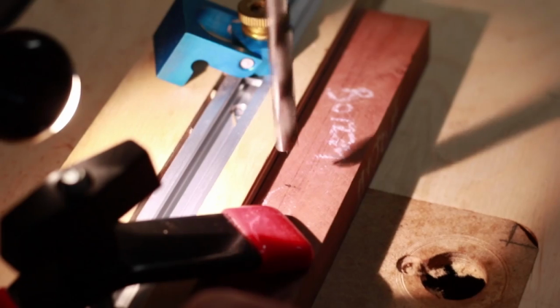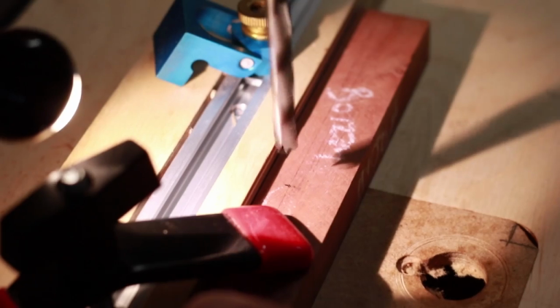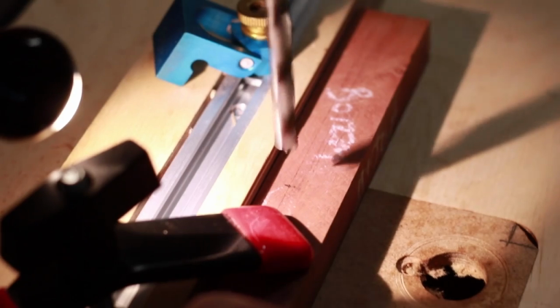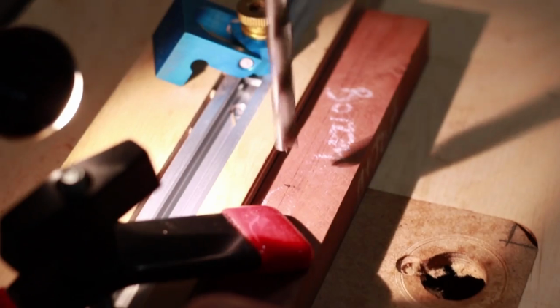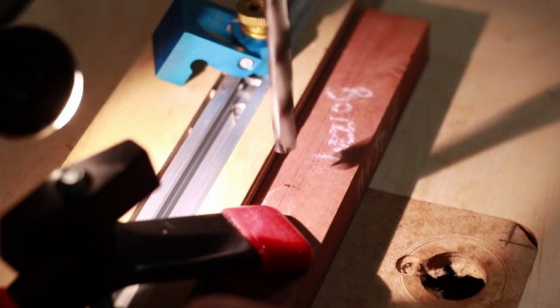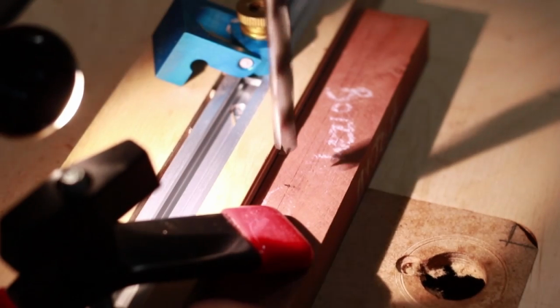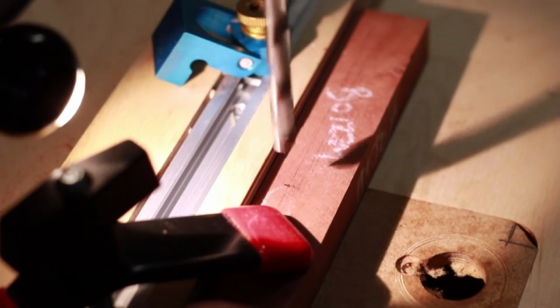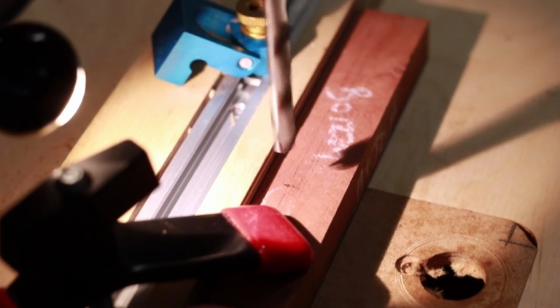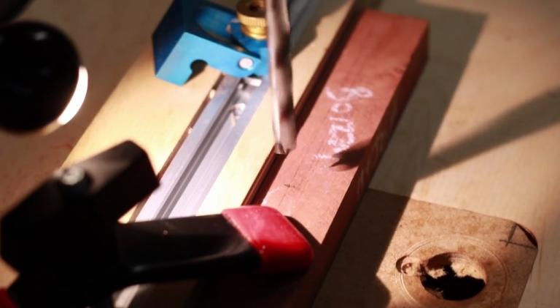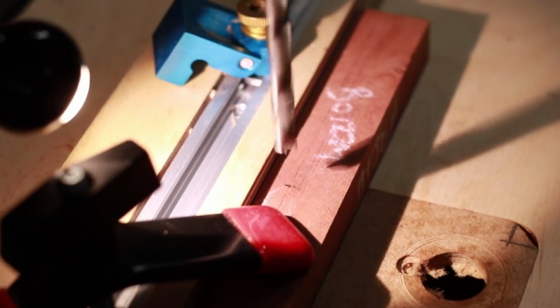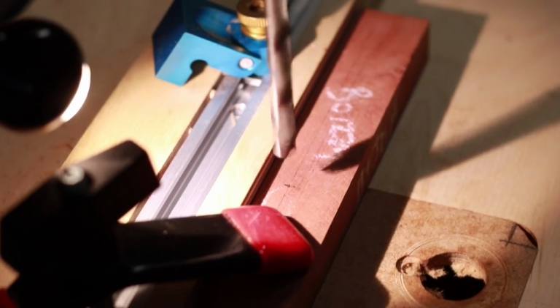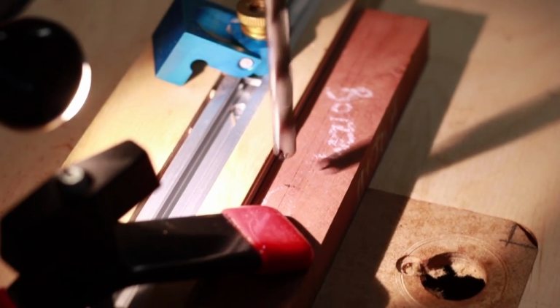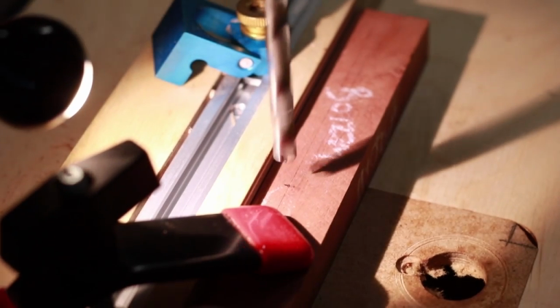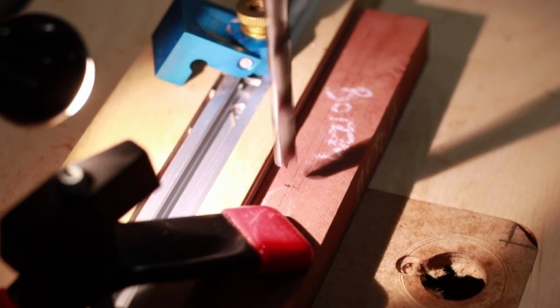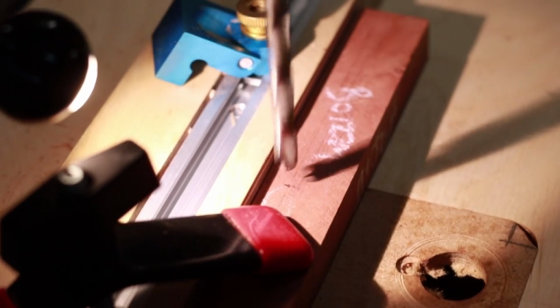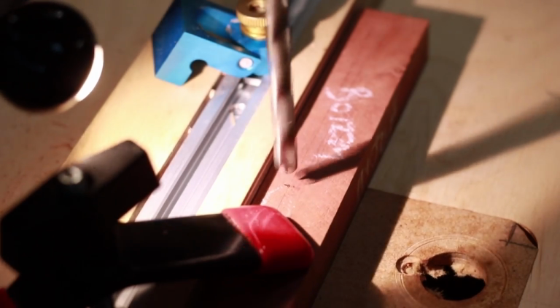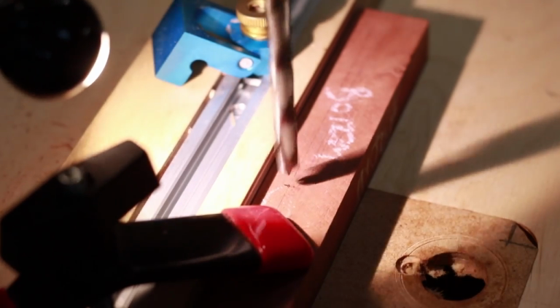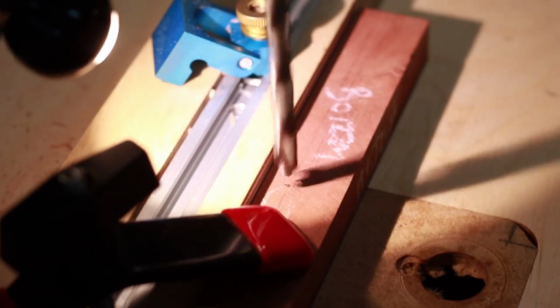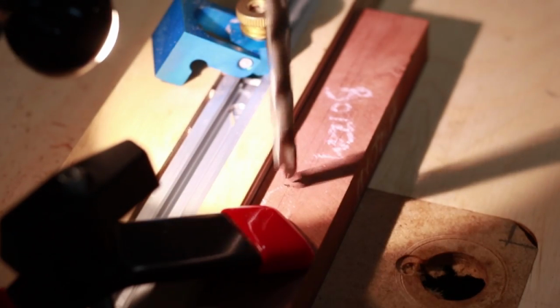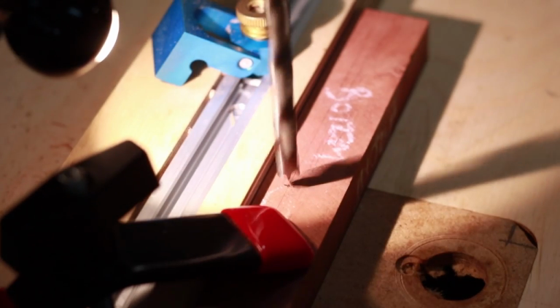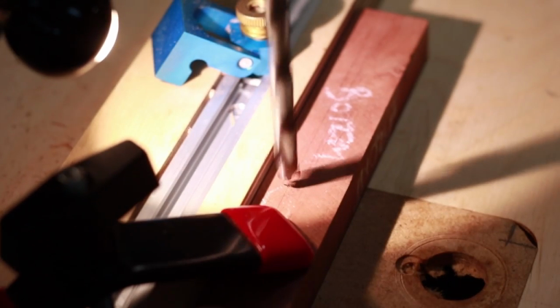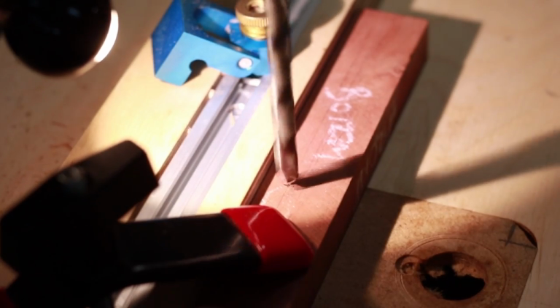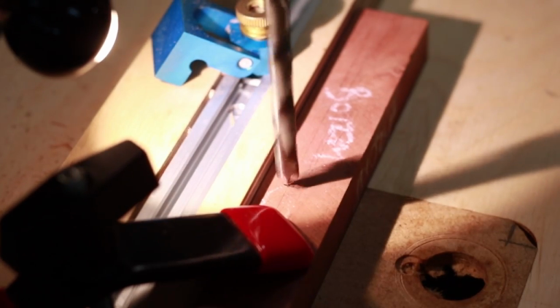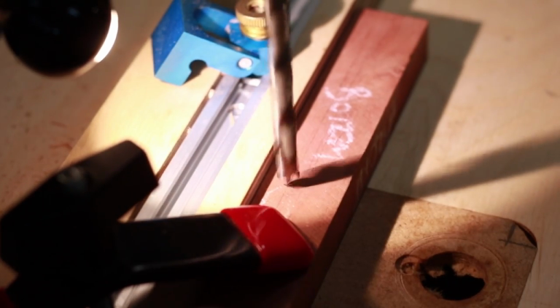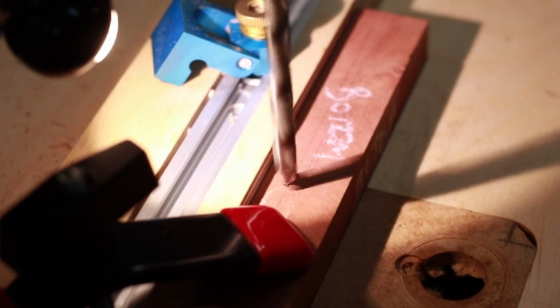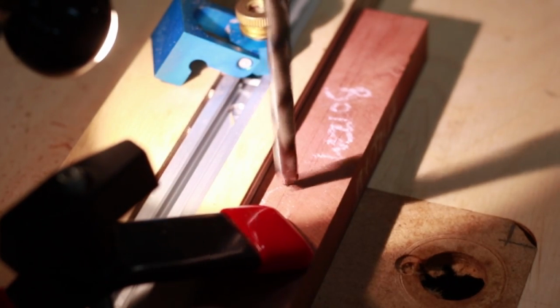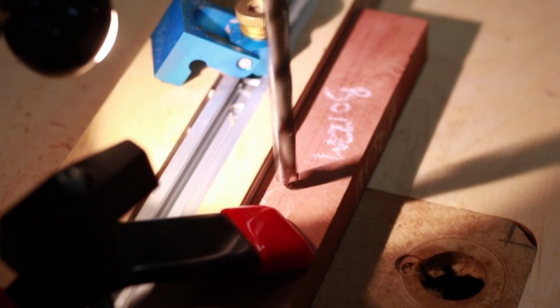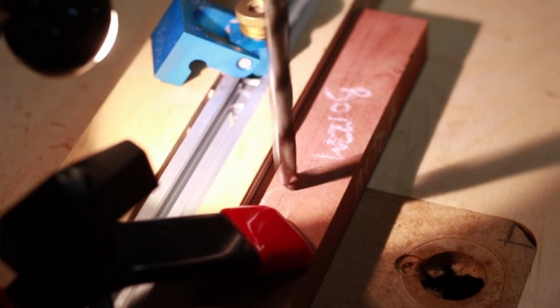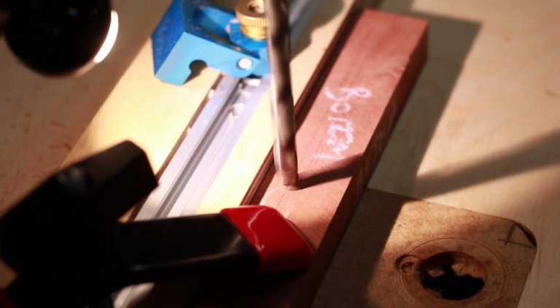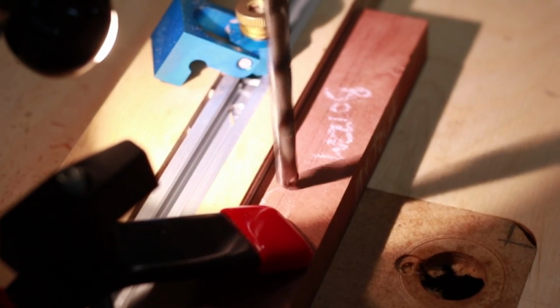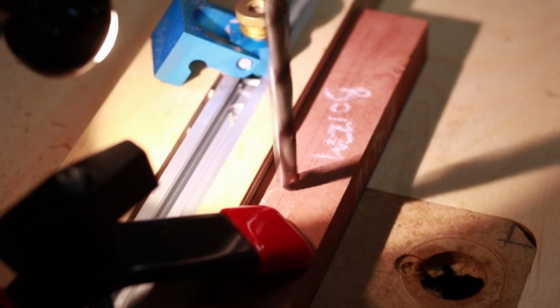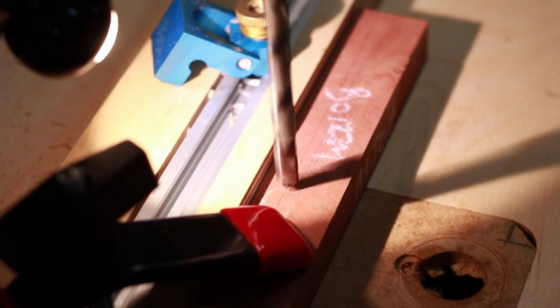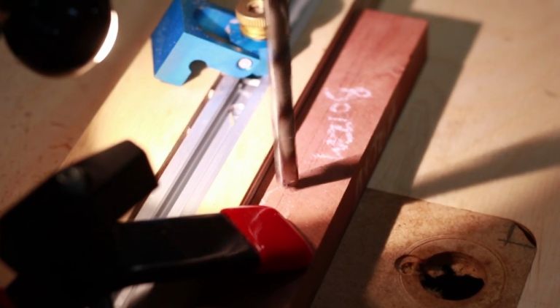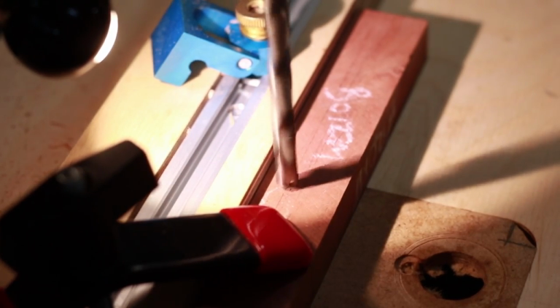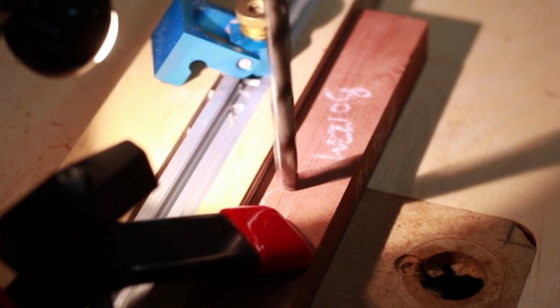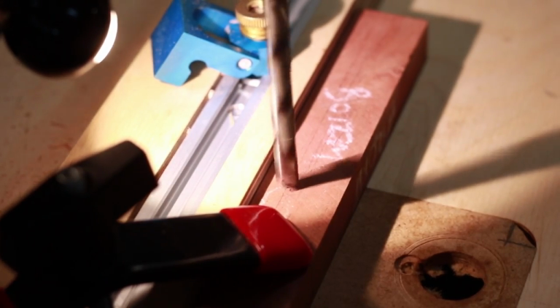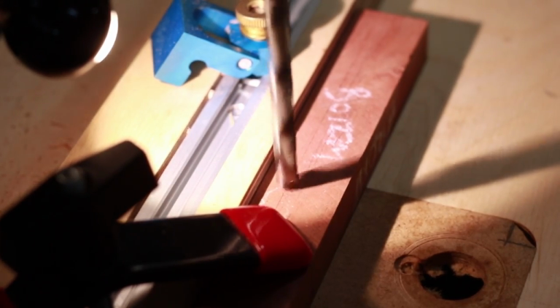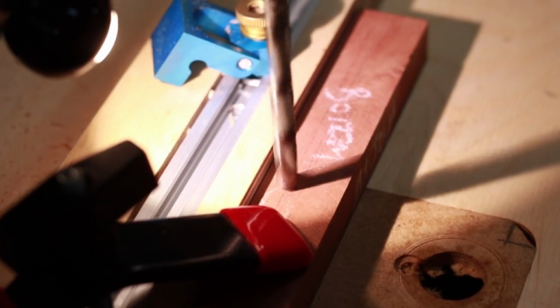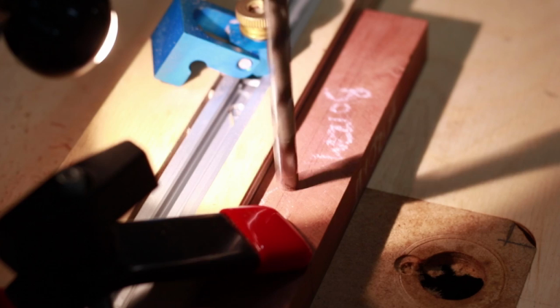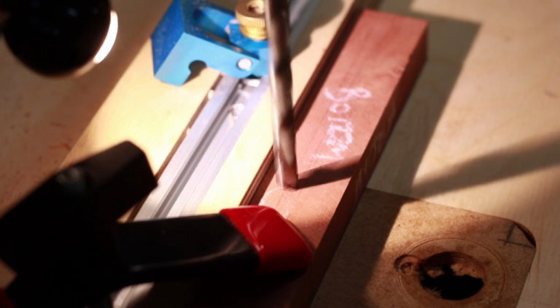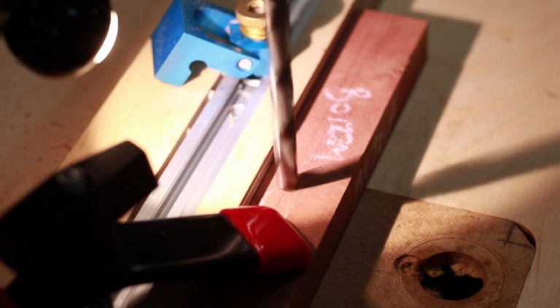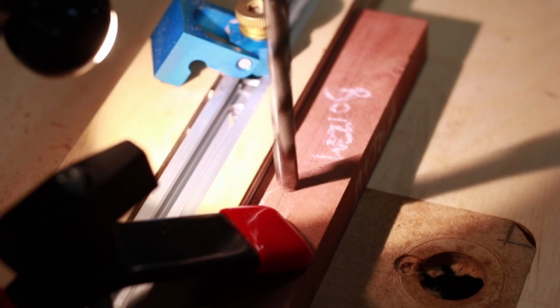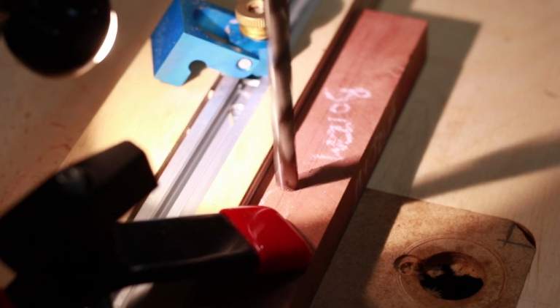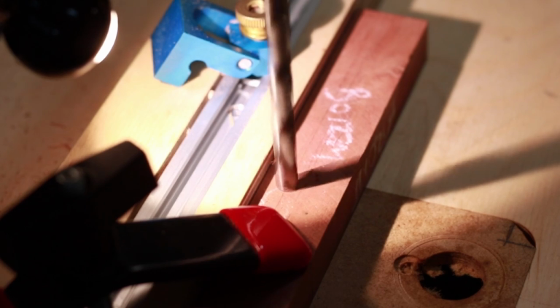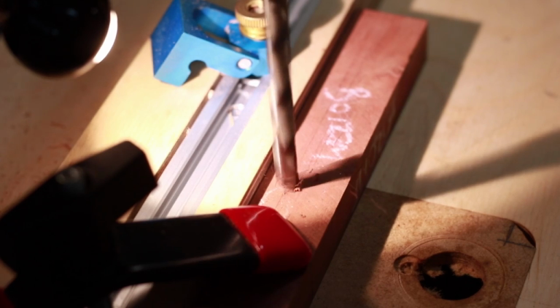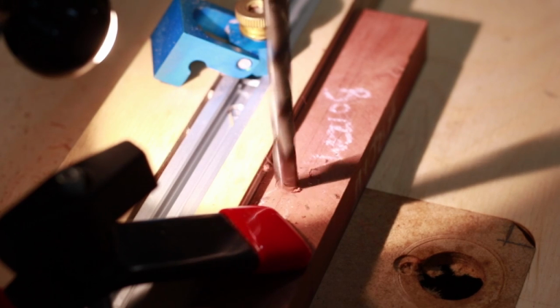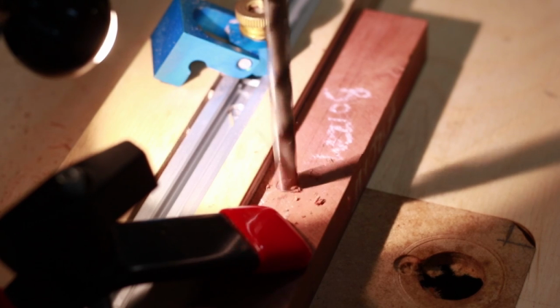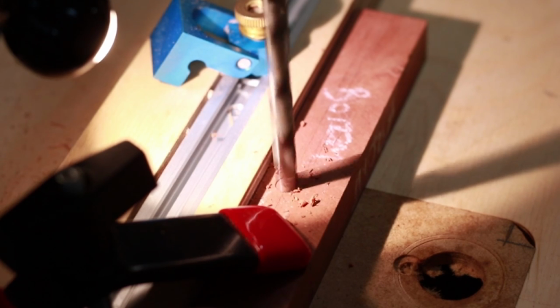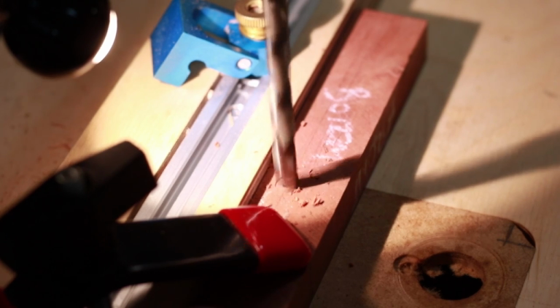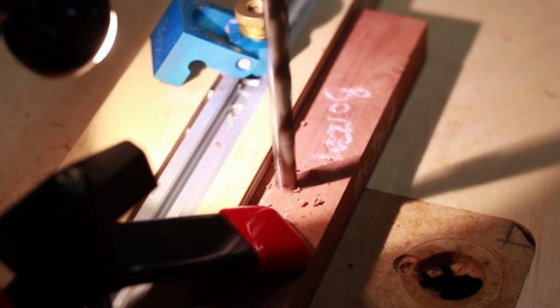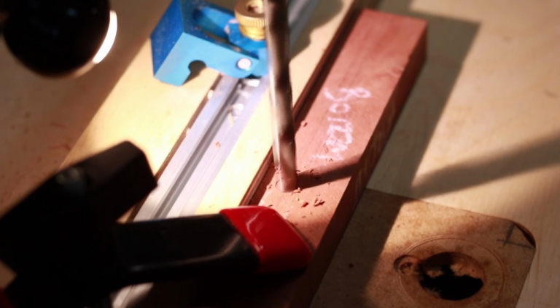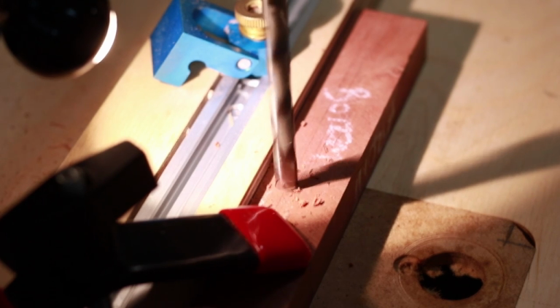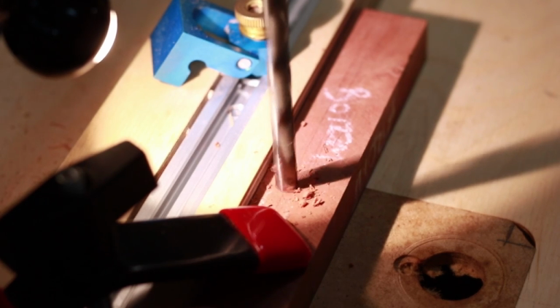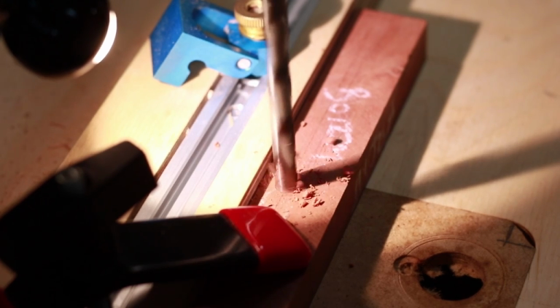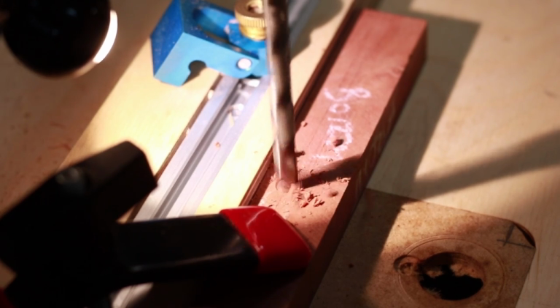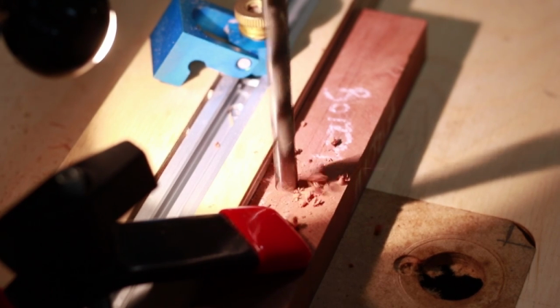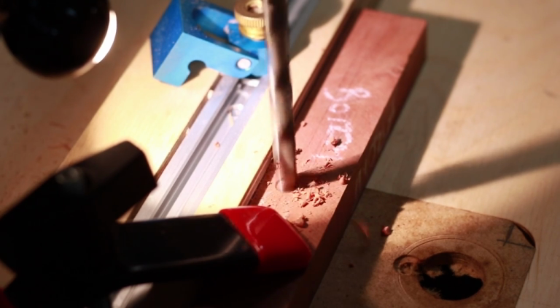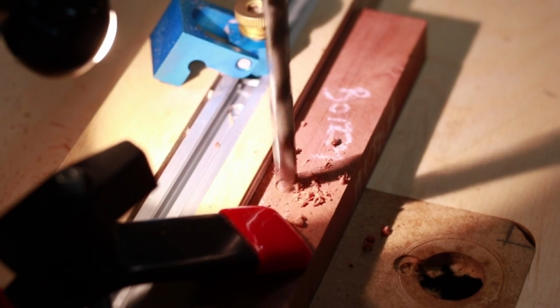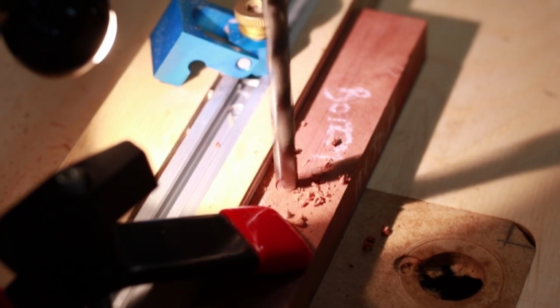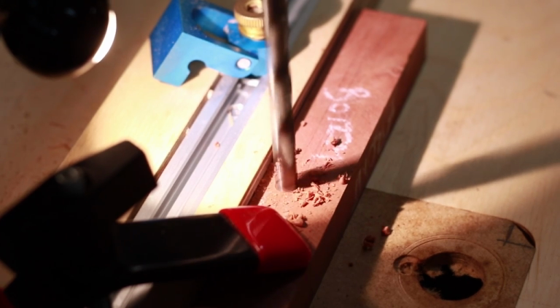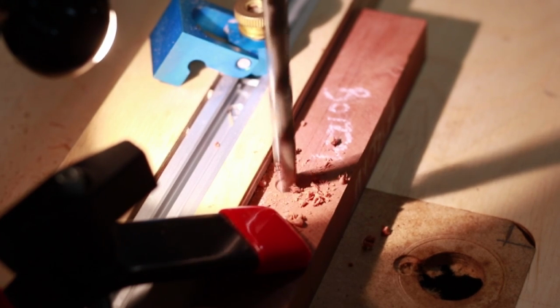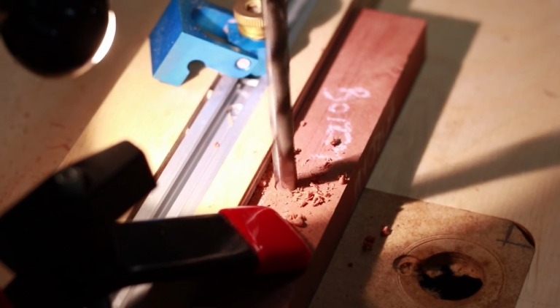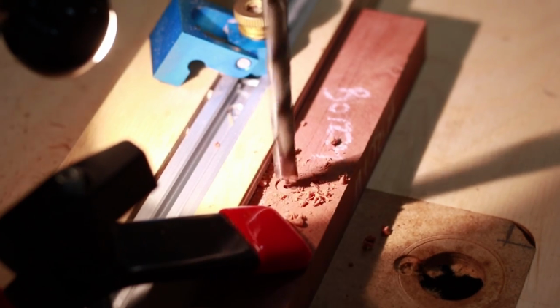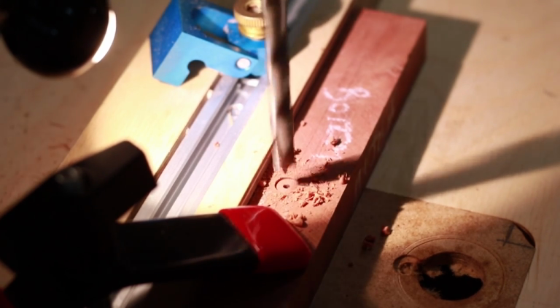The holes for the posts are drilled out at the drill press. First with a 7/16 inch brad point bit, then with a 1¼ inch bit.